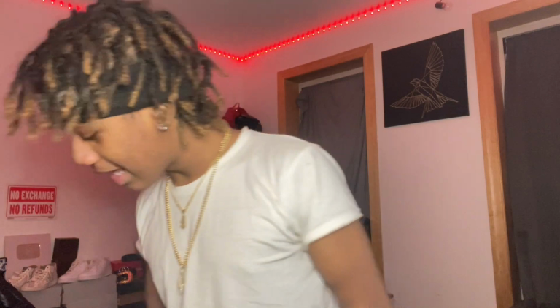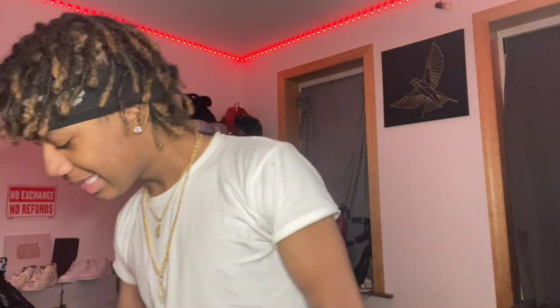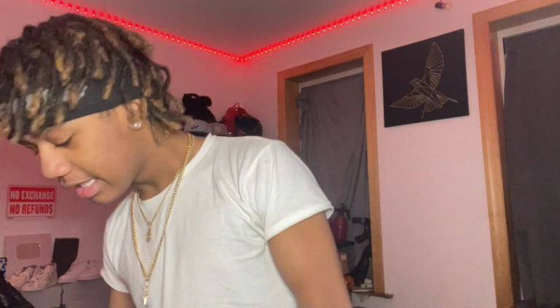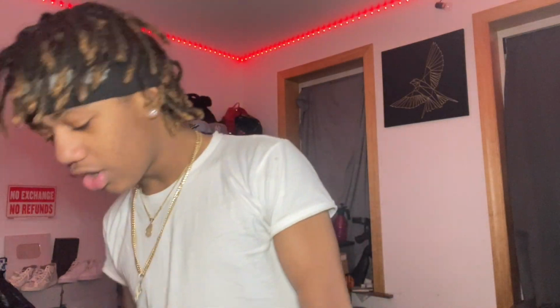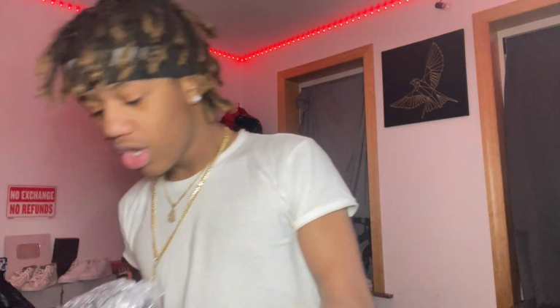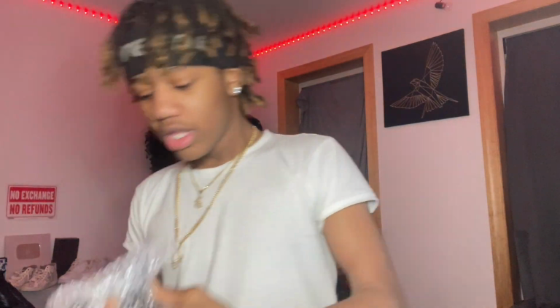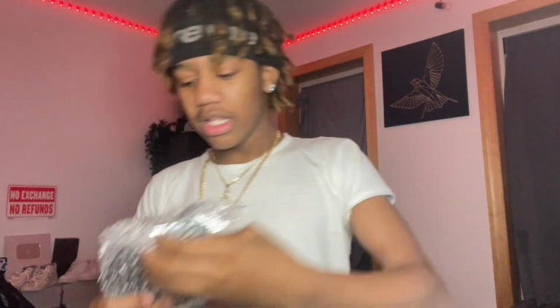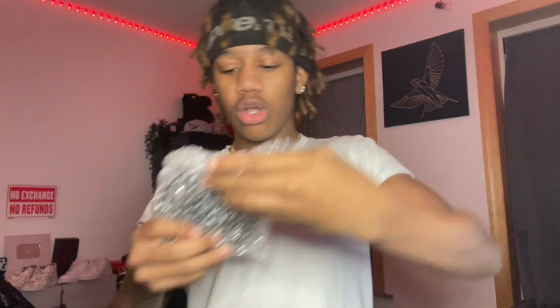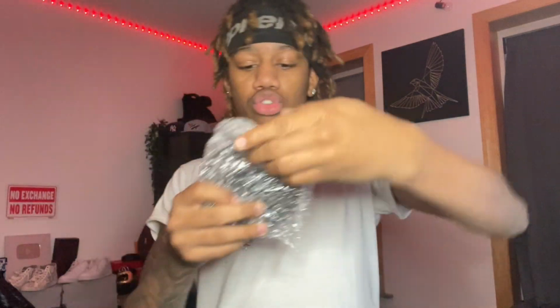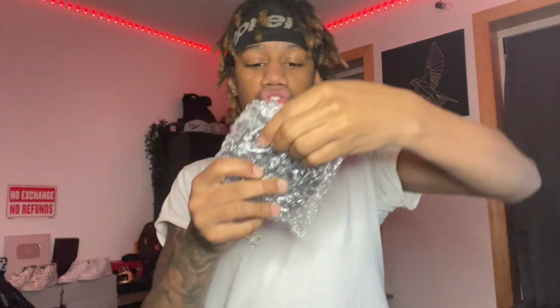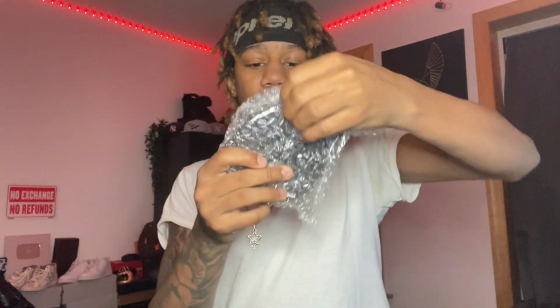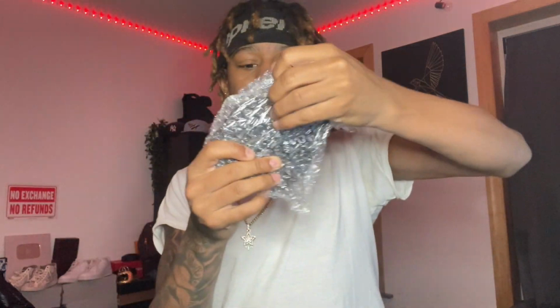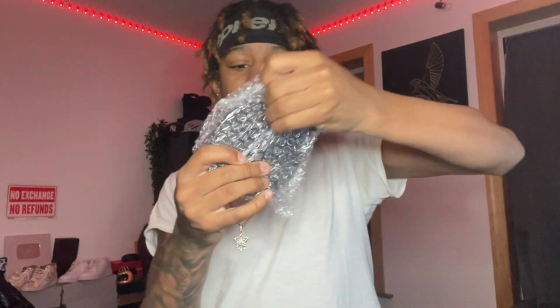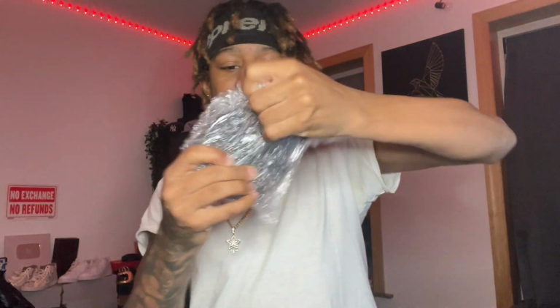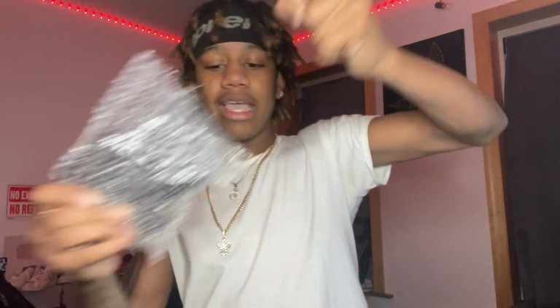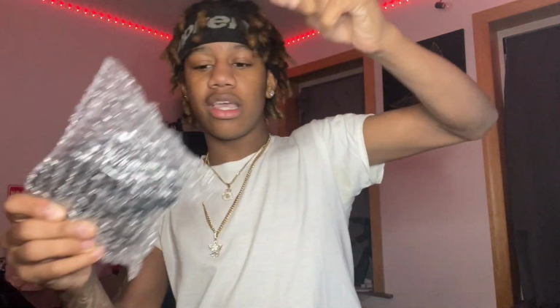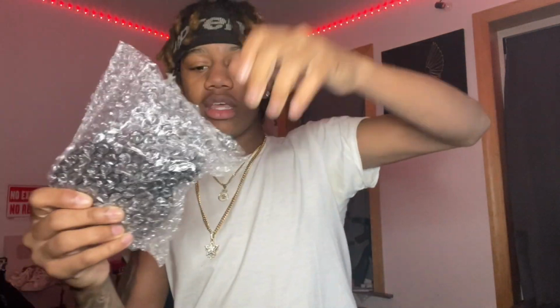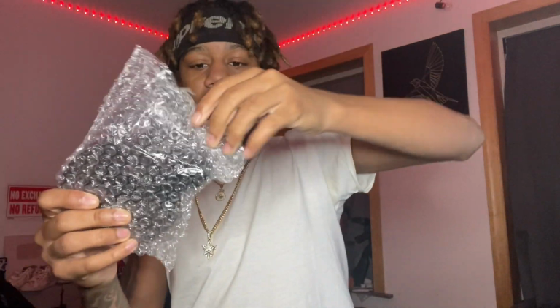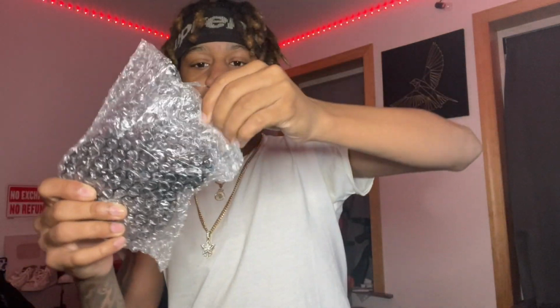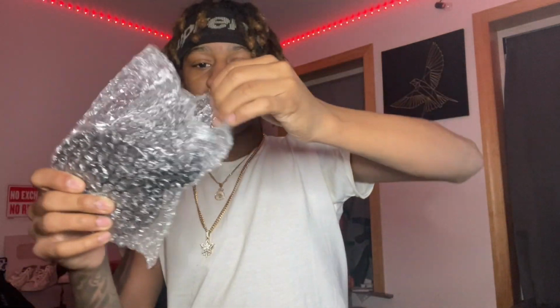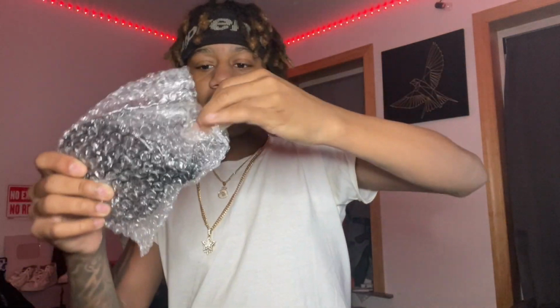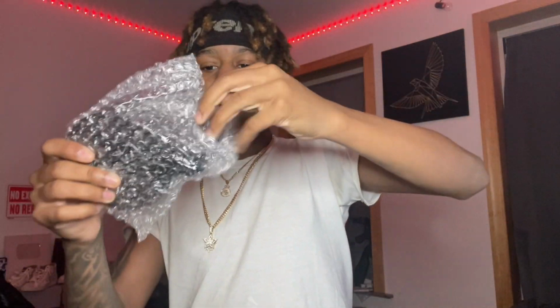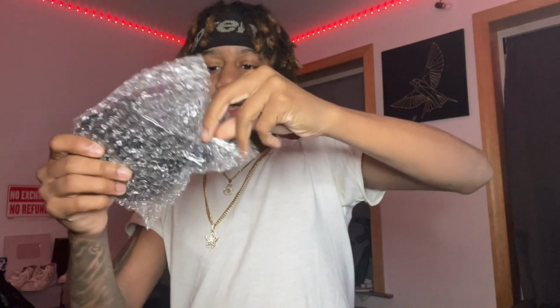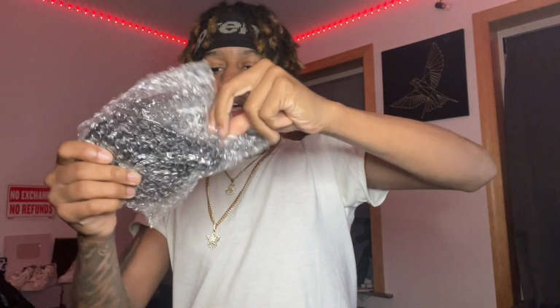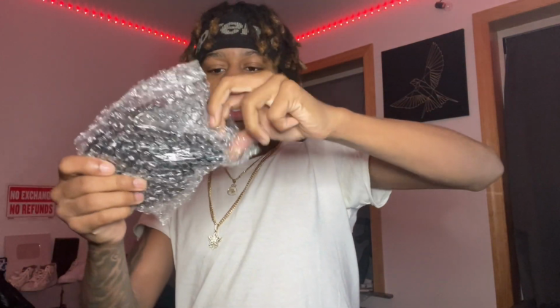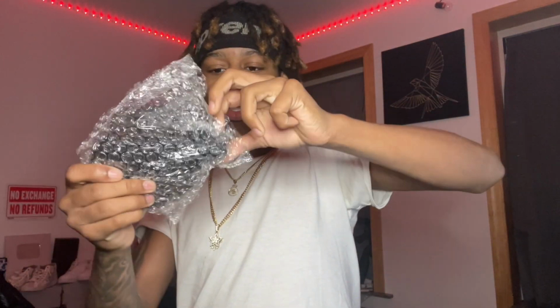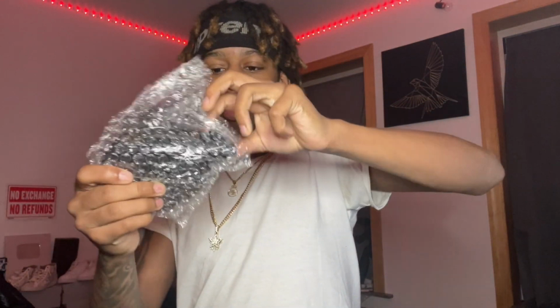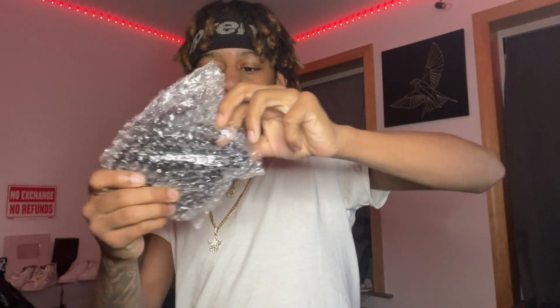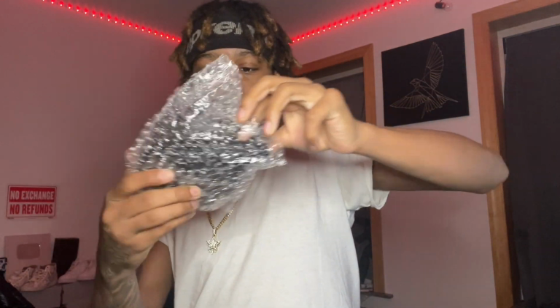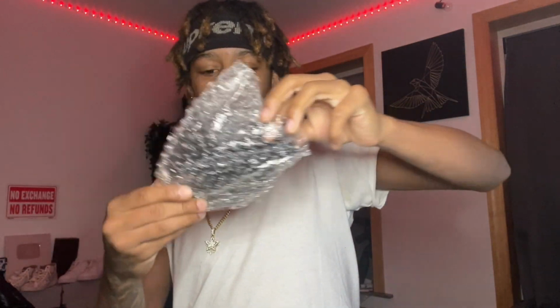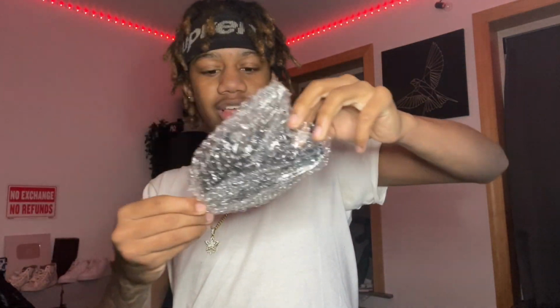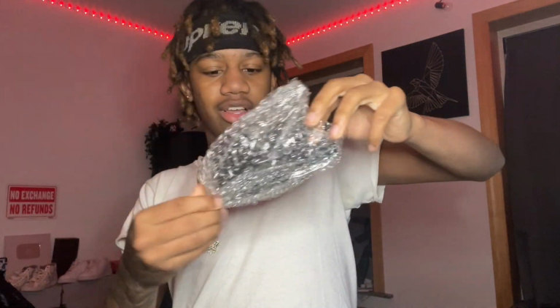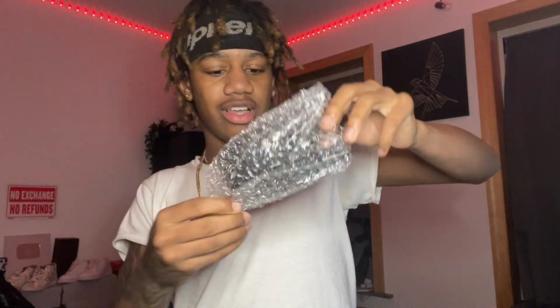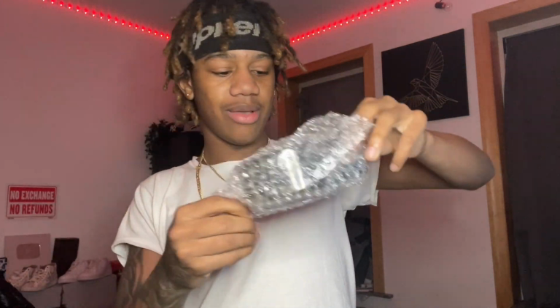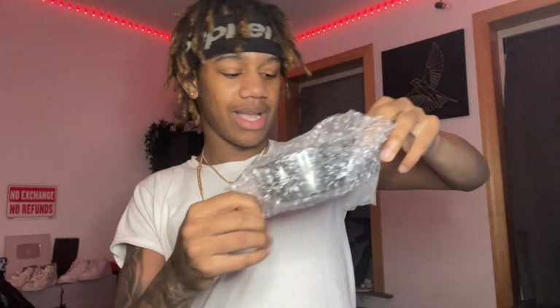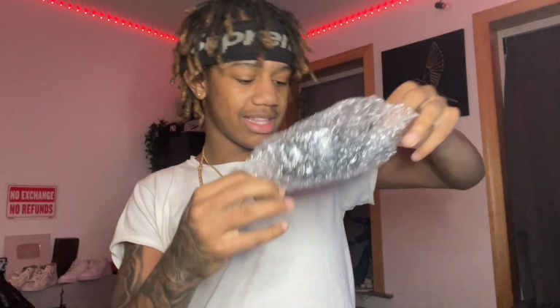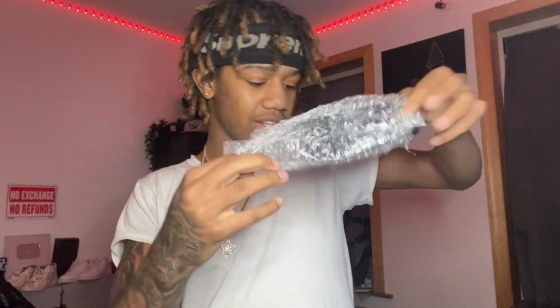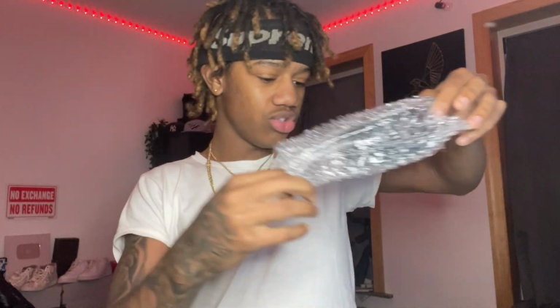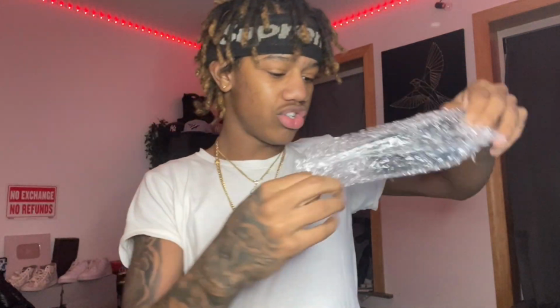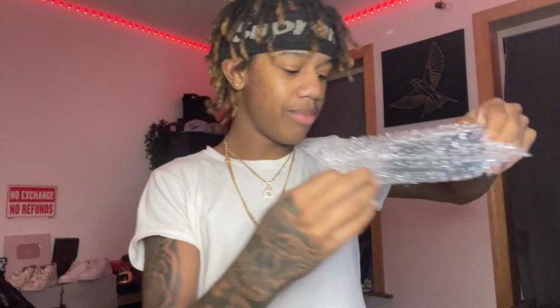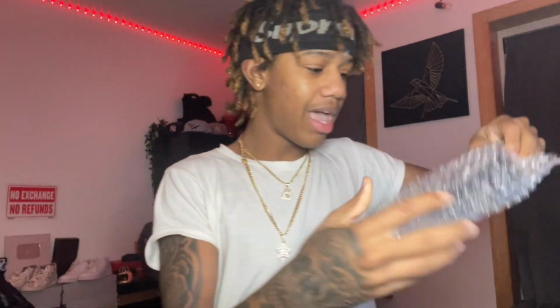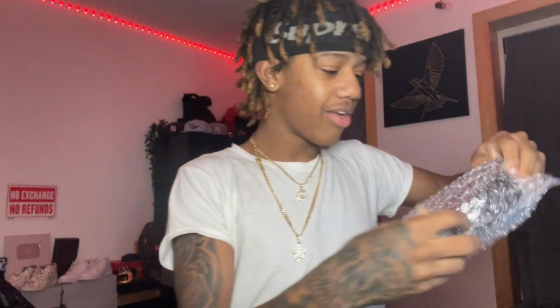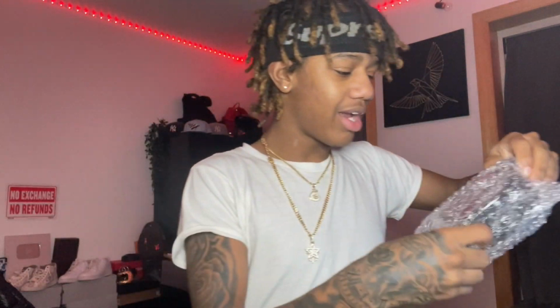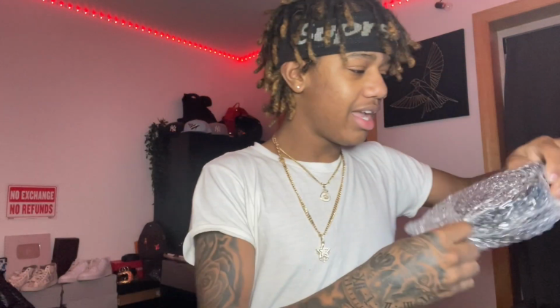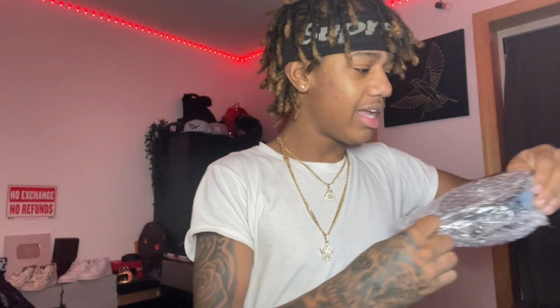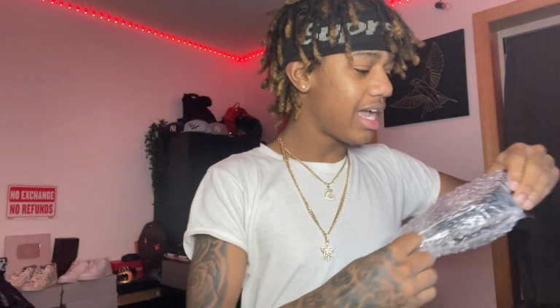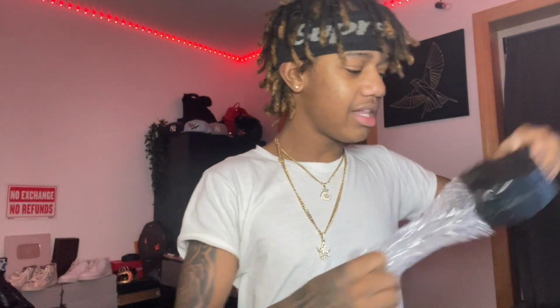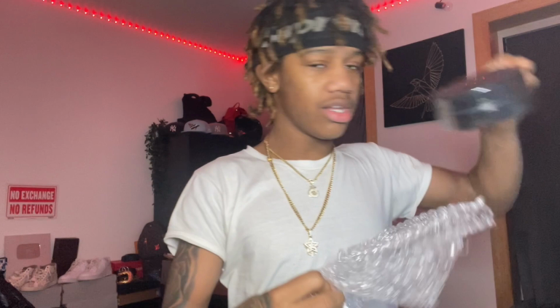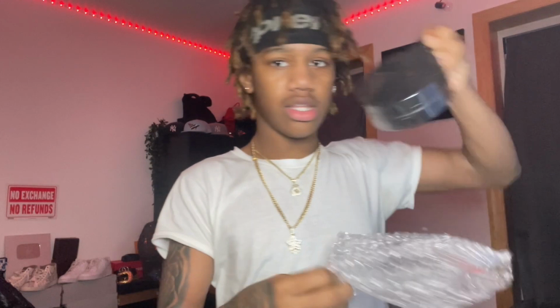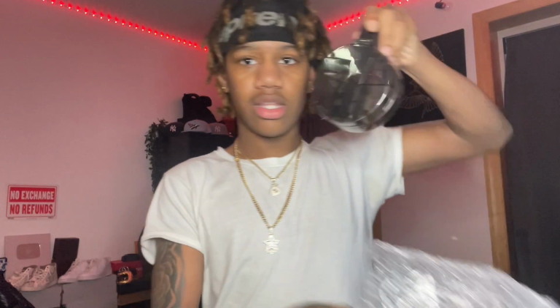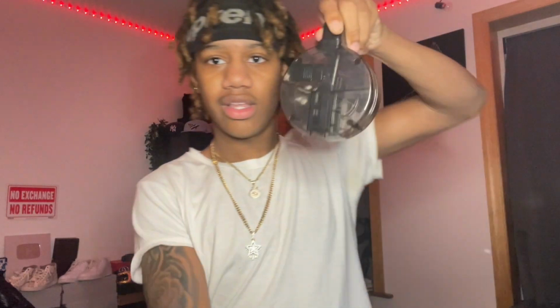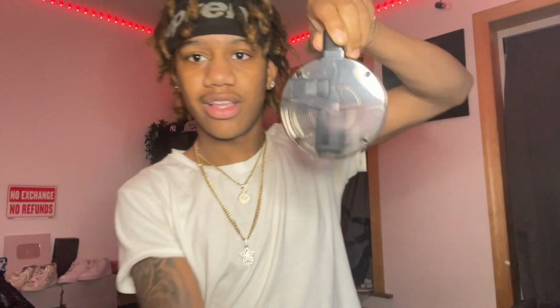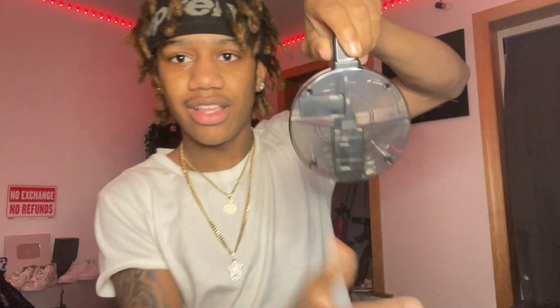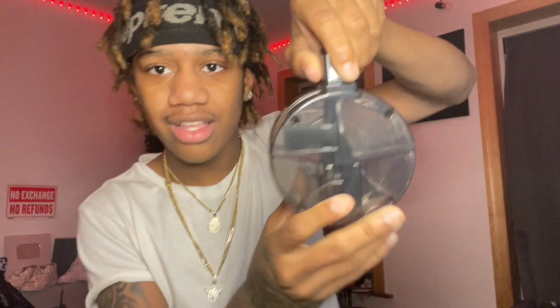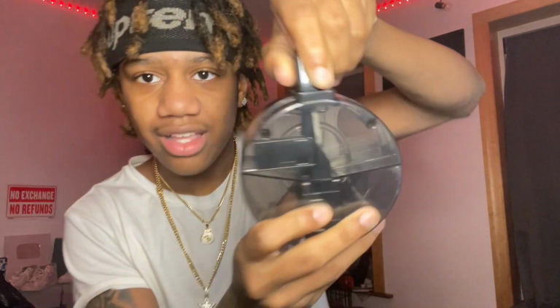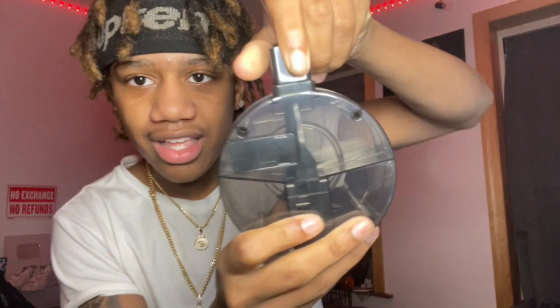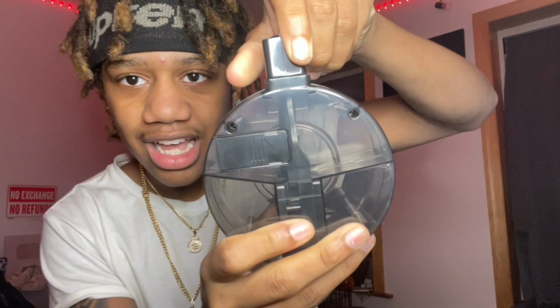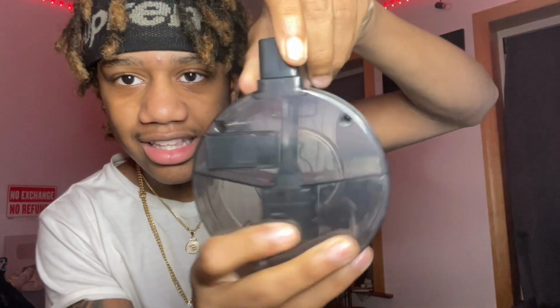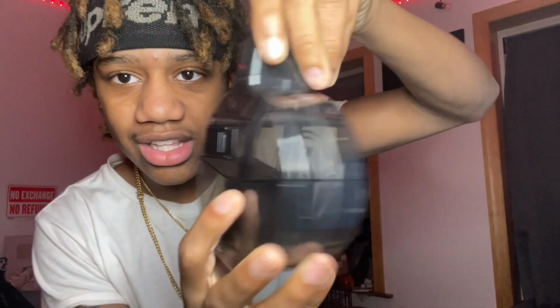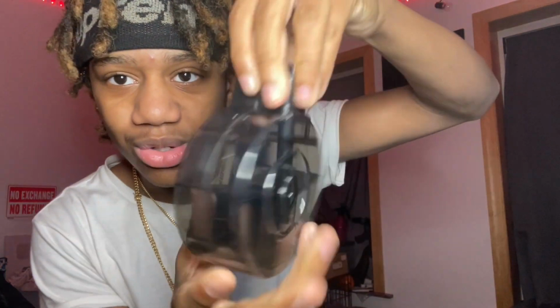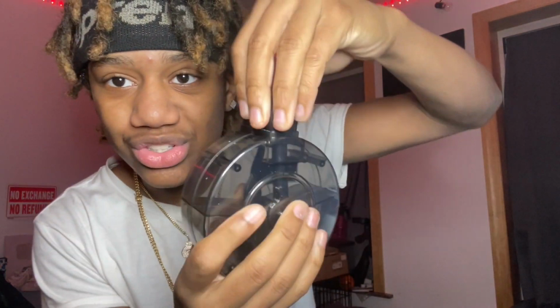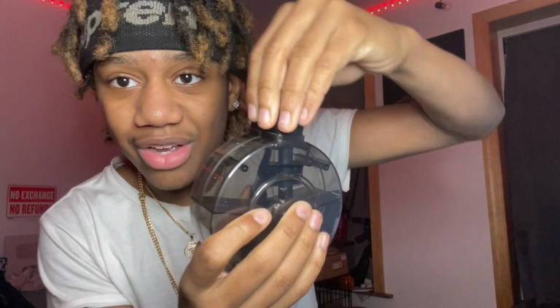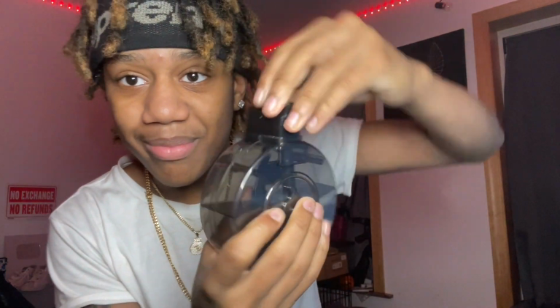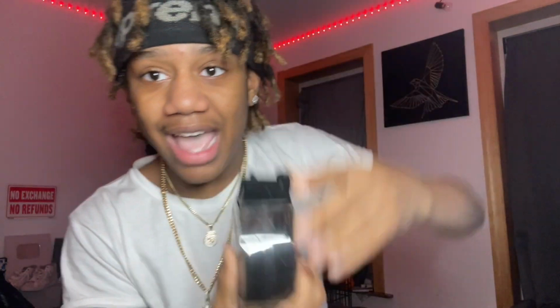We got the little drum mag right here. Yeah, I love it — got the little drum mag.